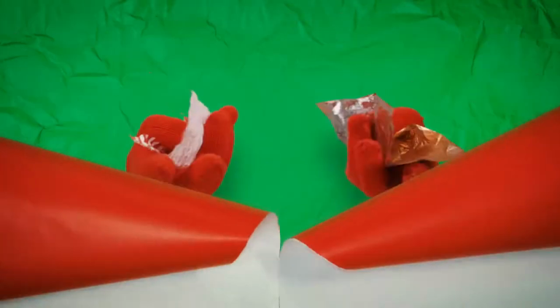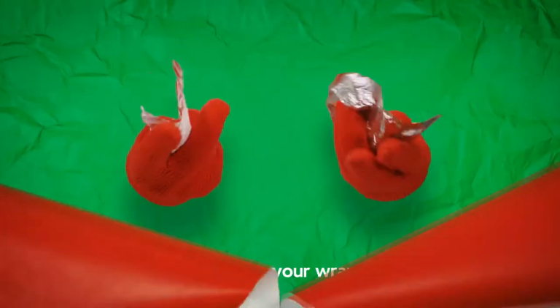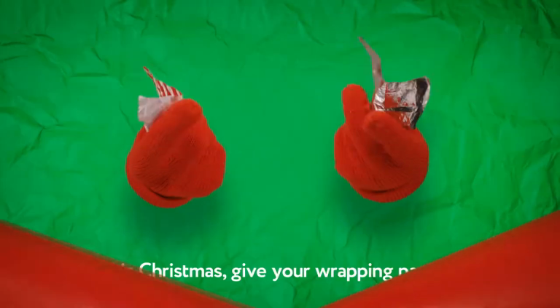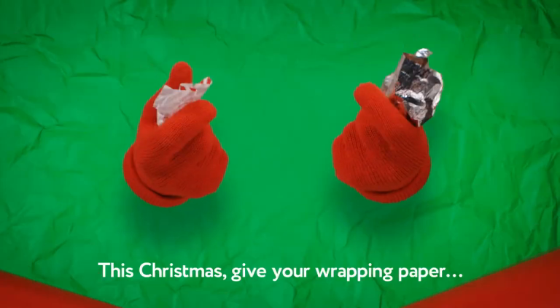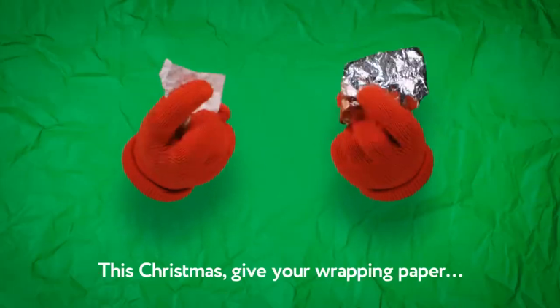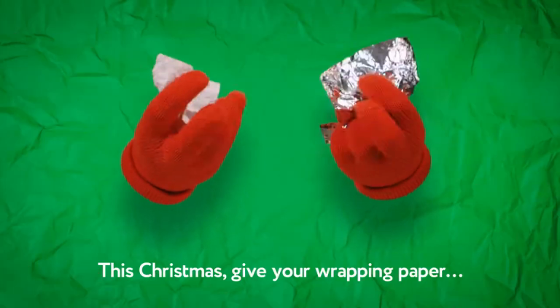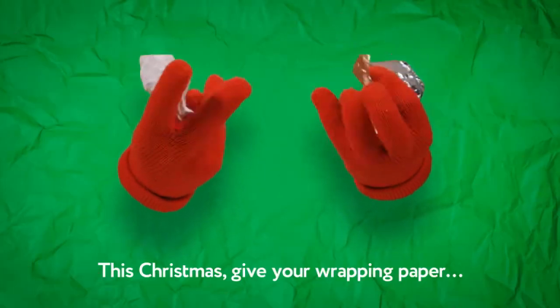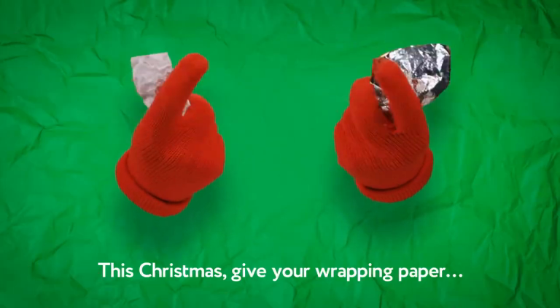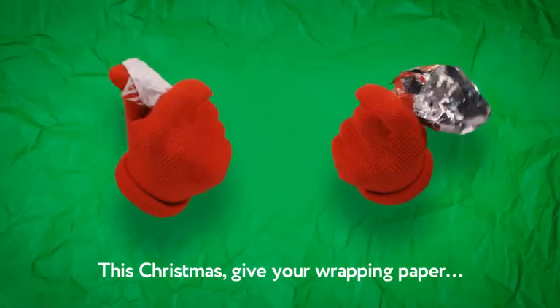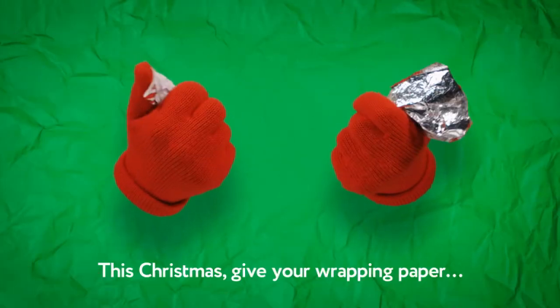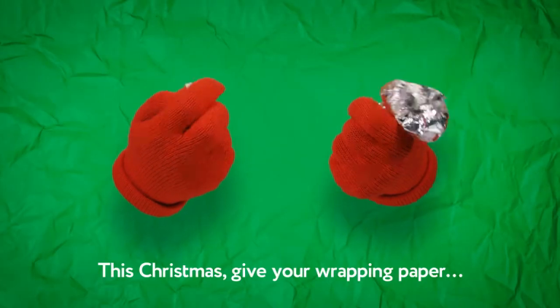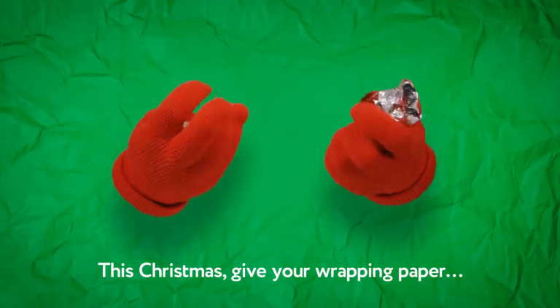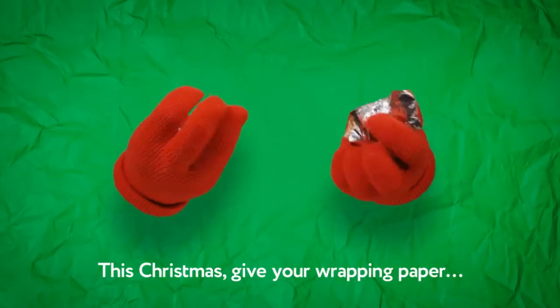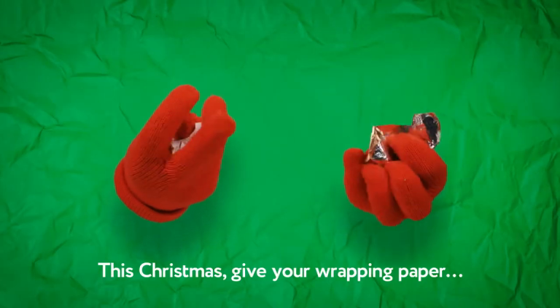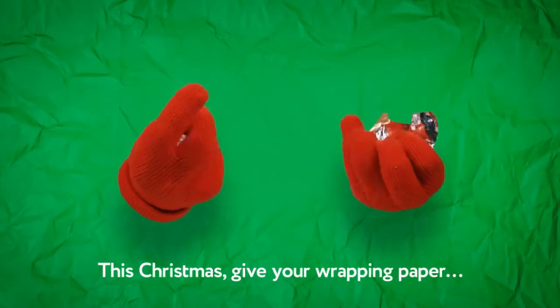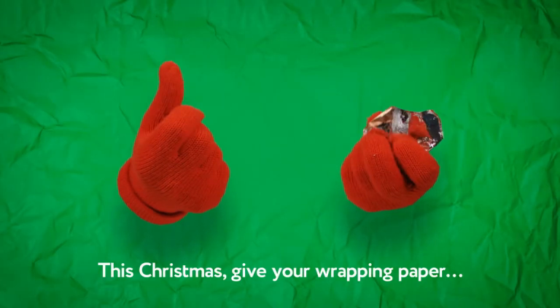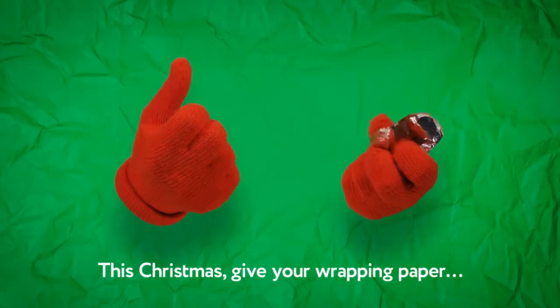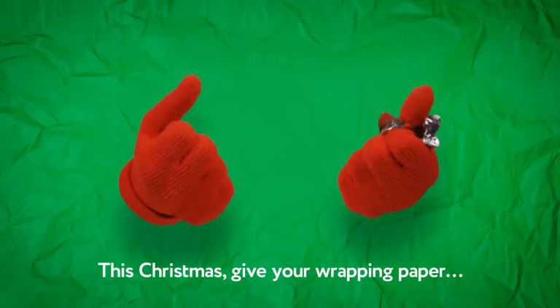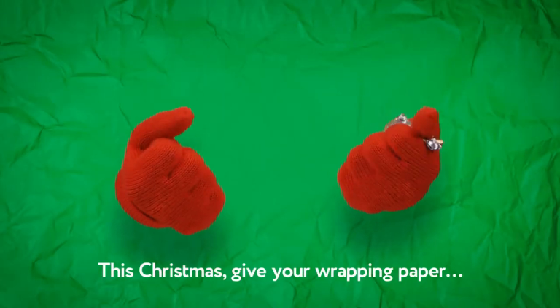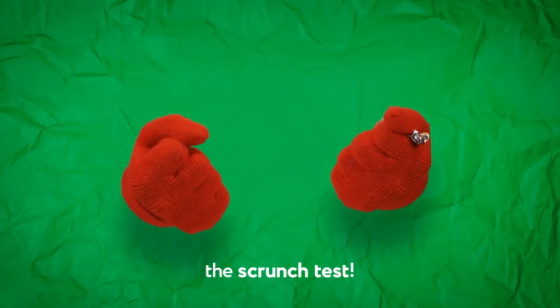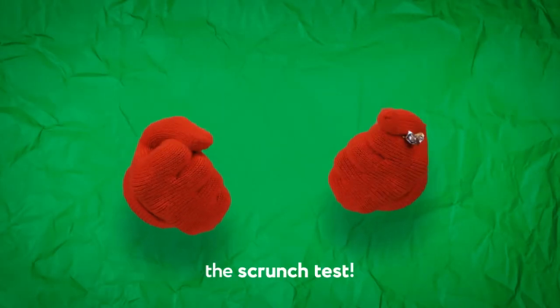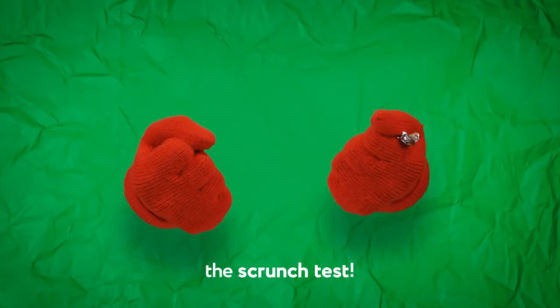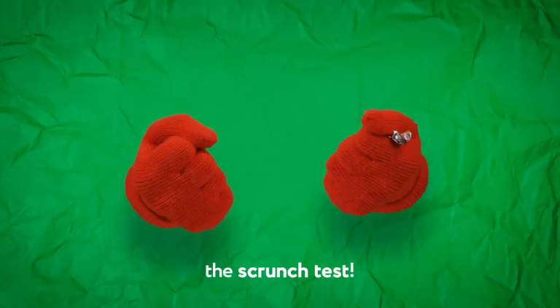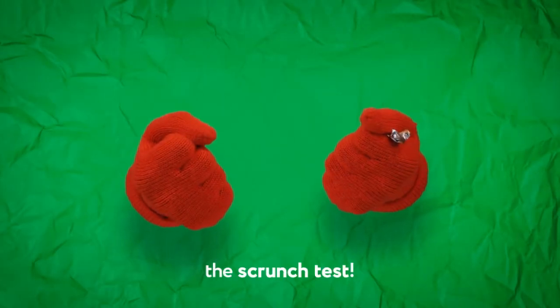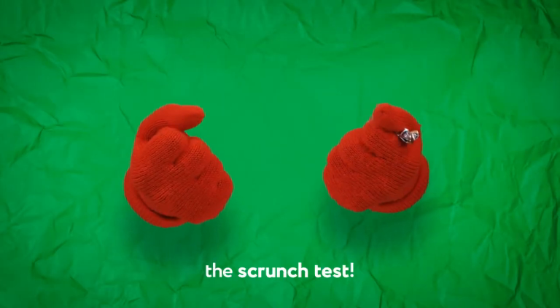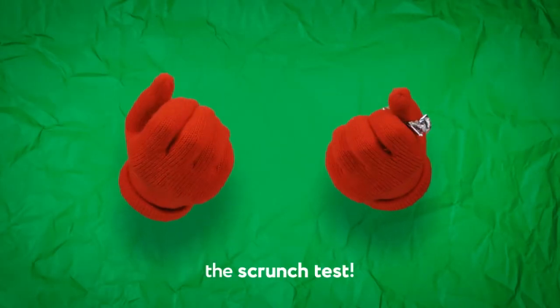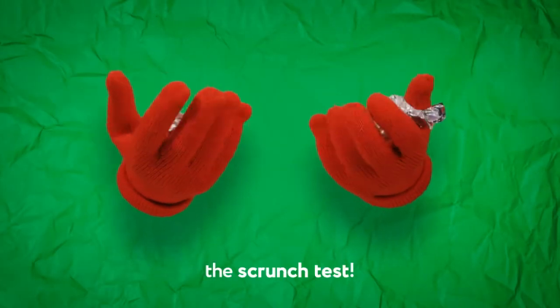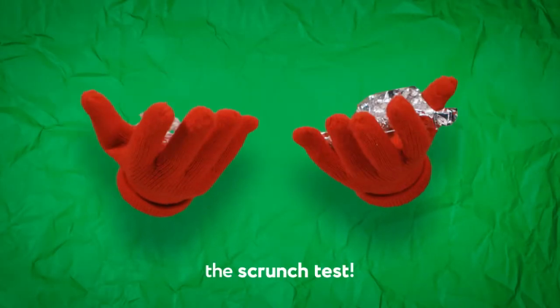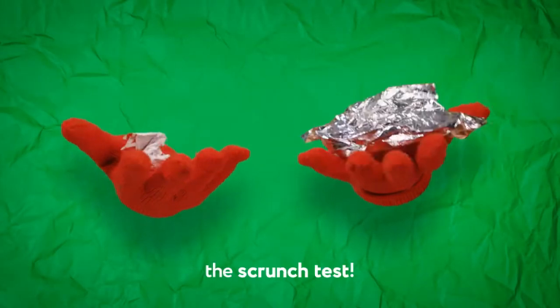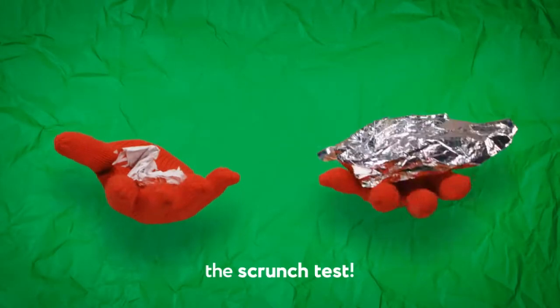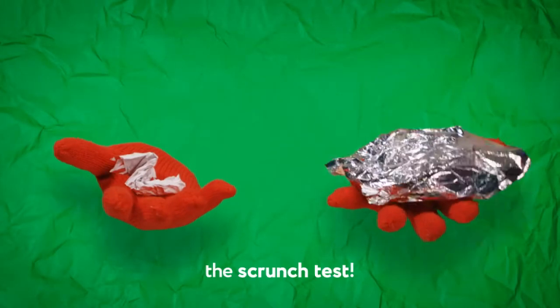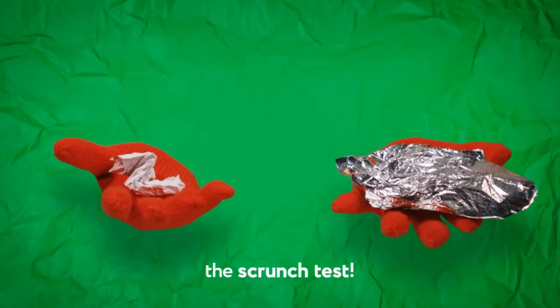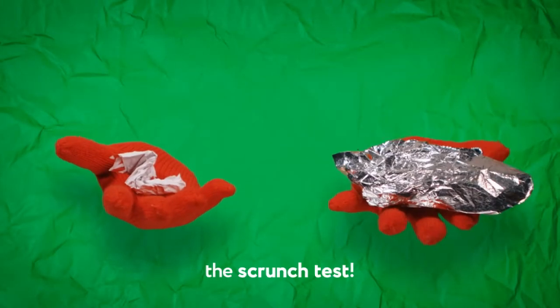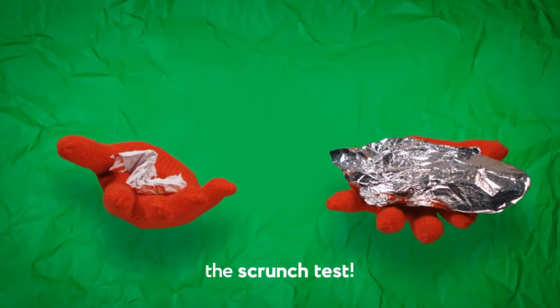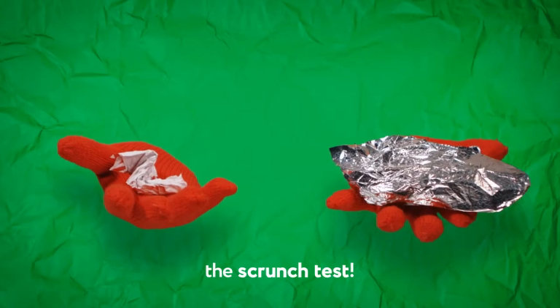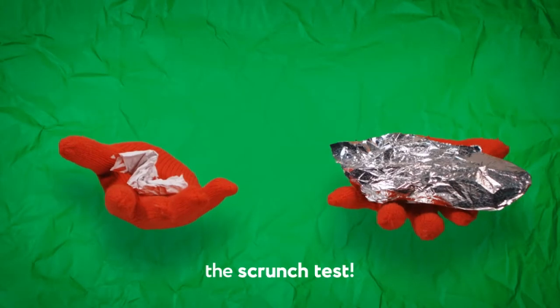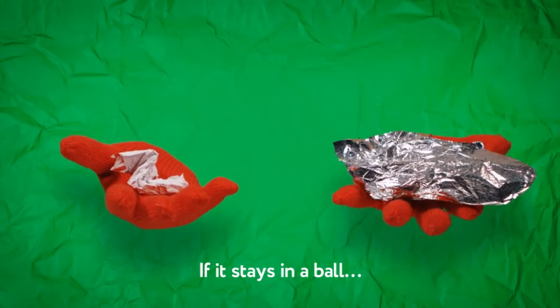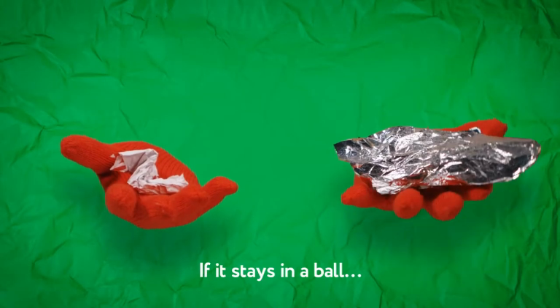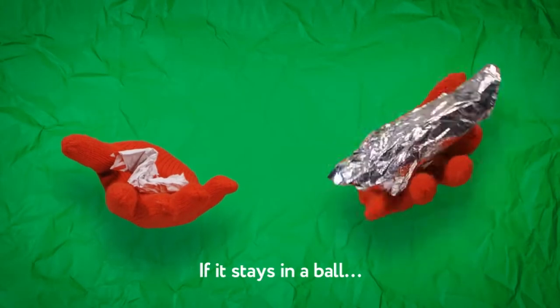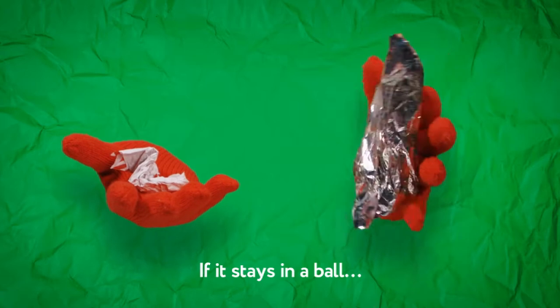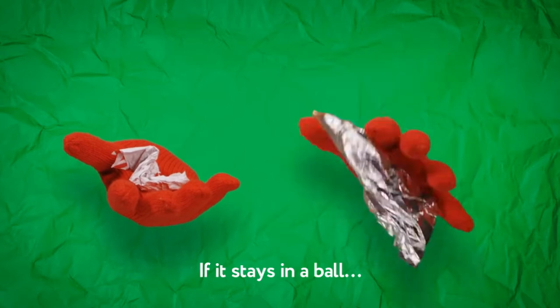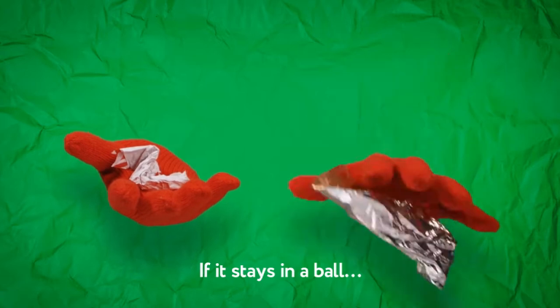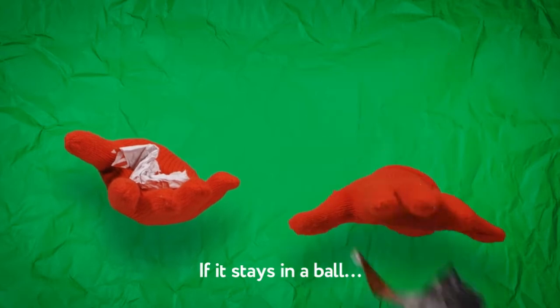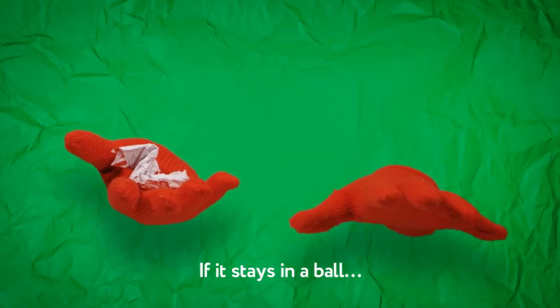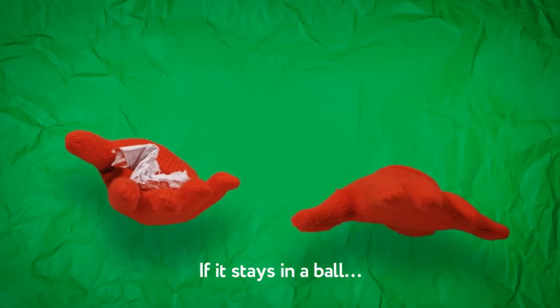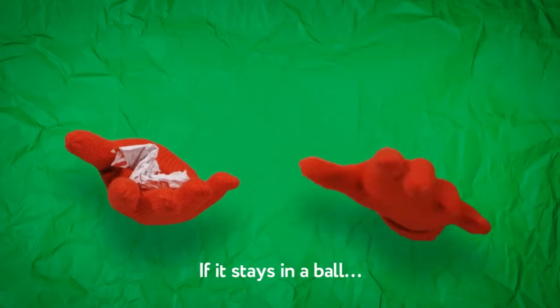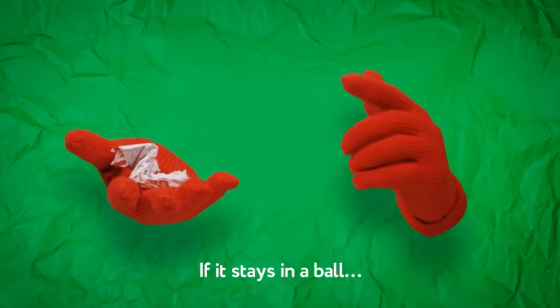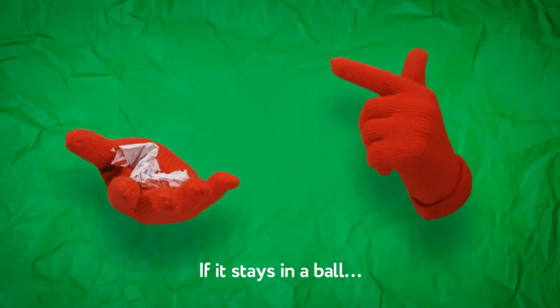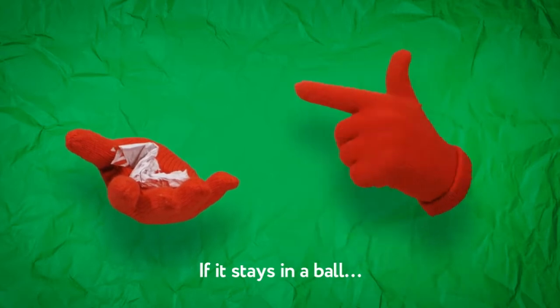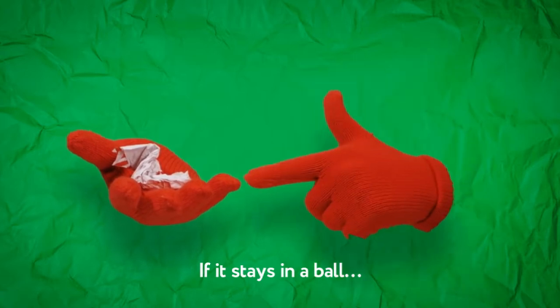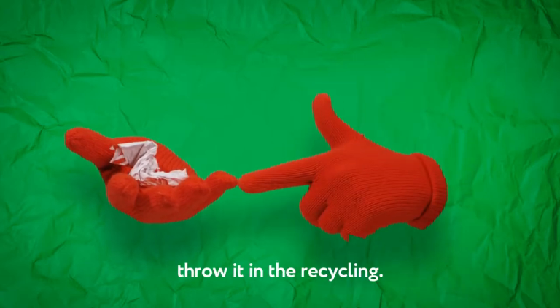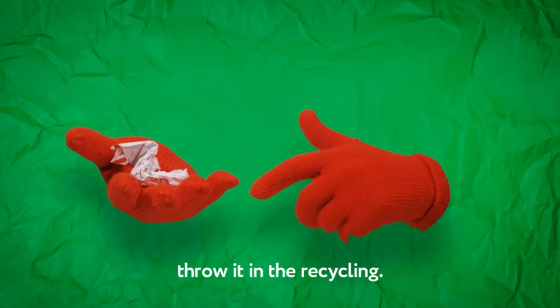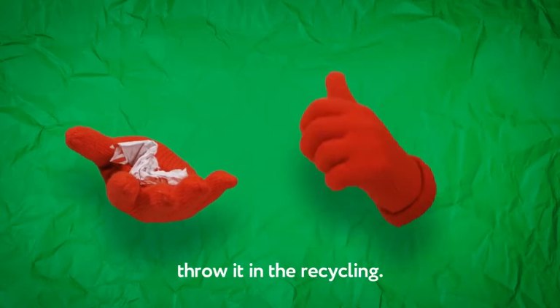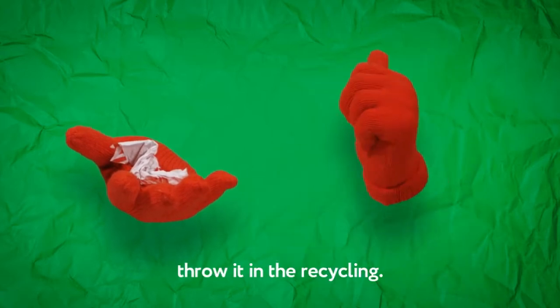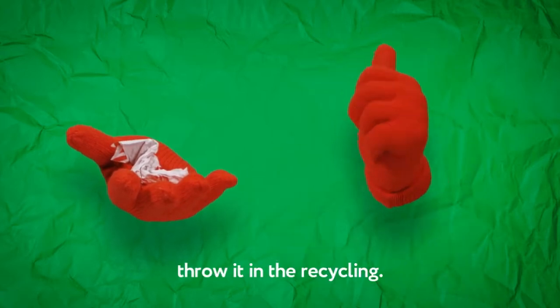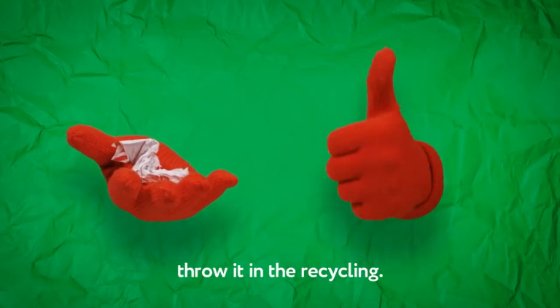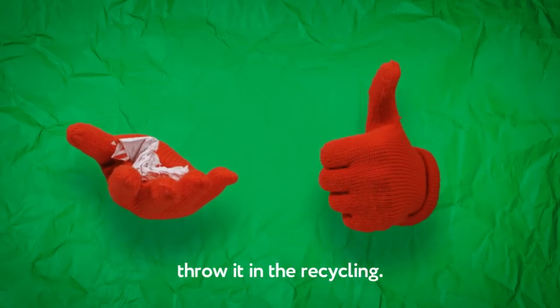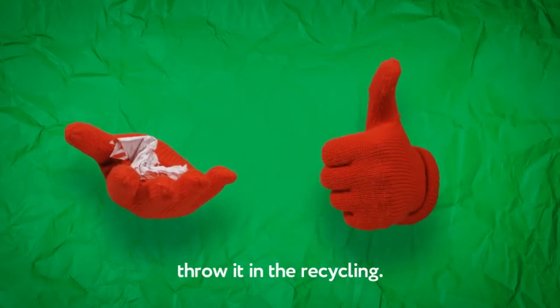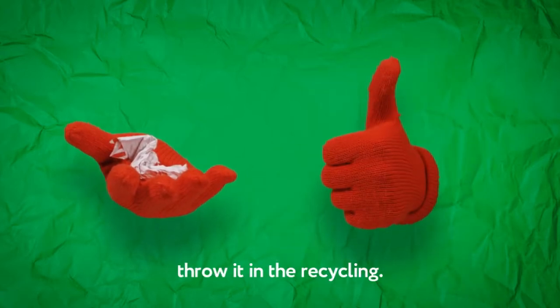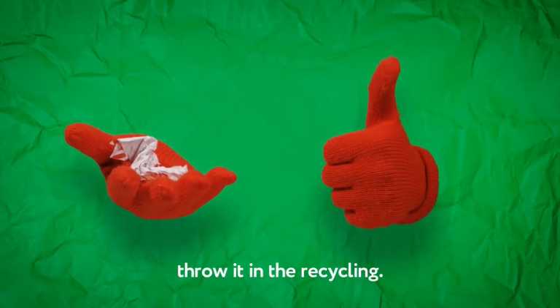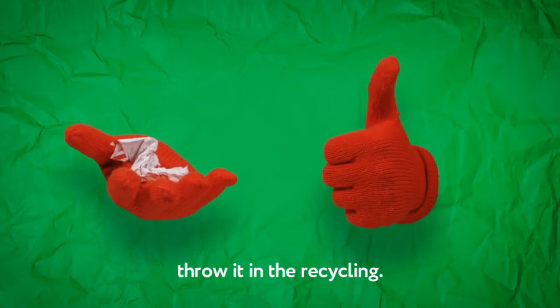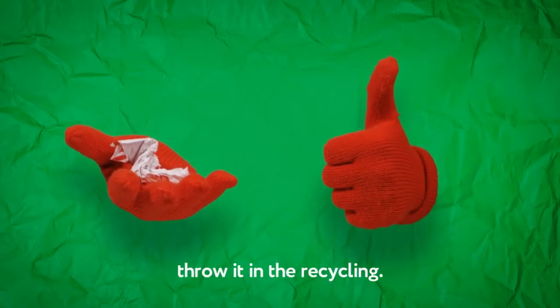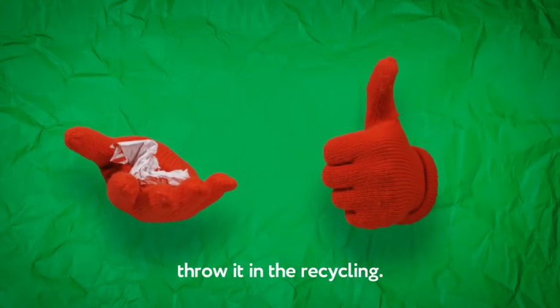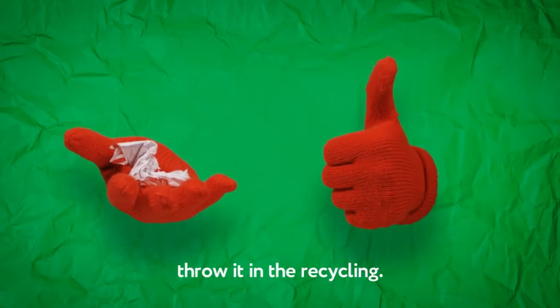This Christmas, give your wrapping paper the scrunch test. If it stays in a ball, throw it in the recycling.